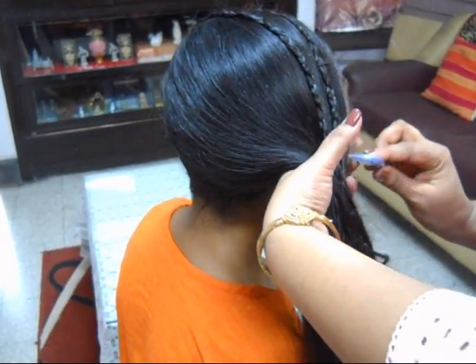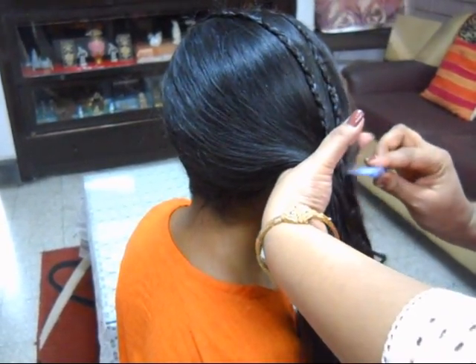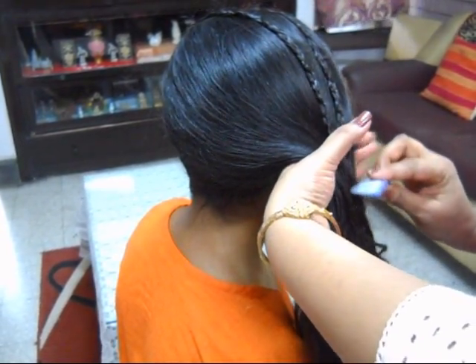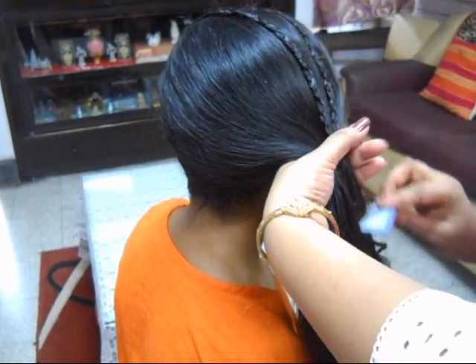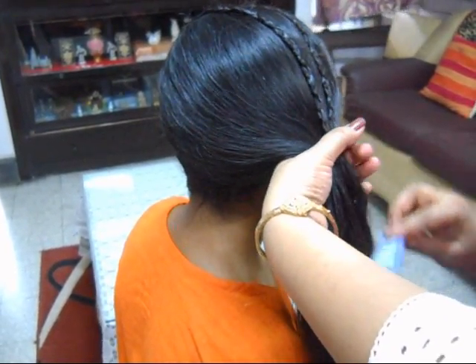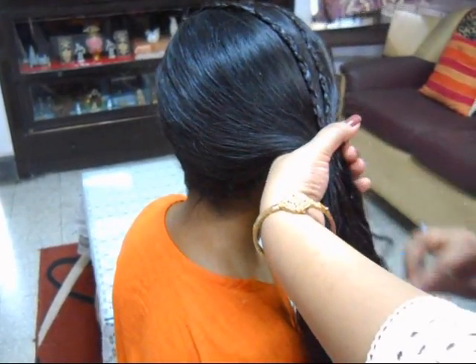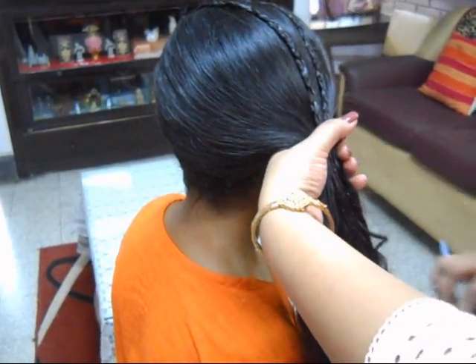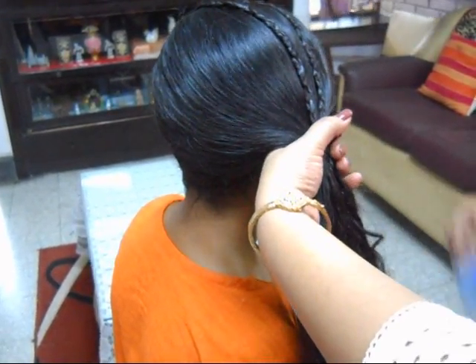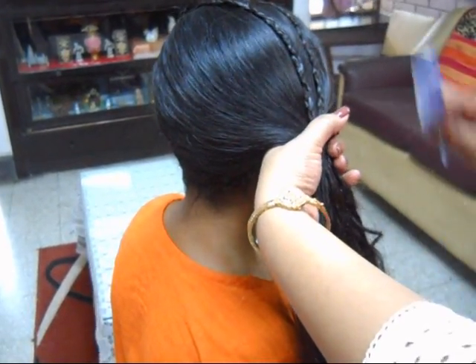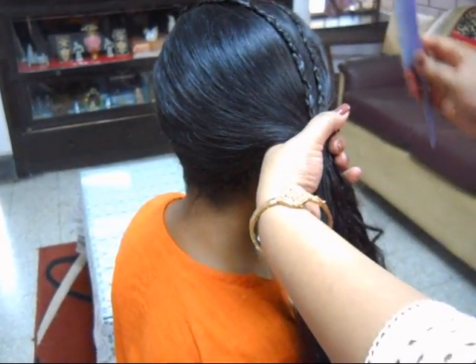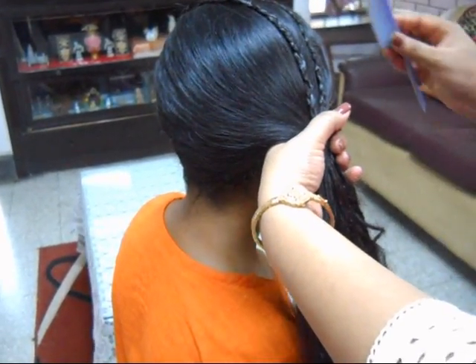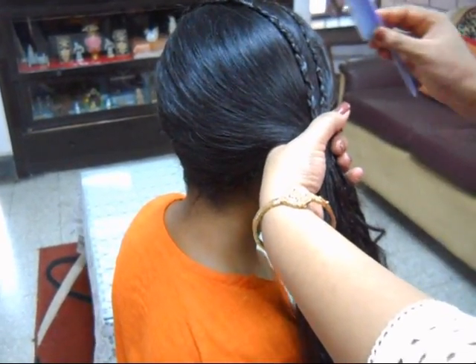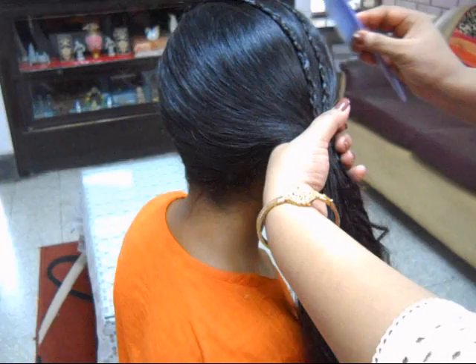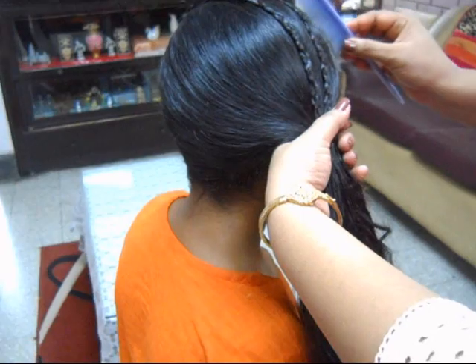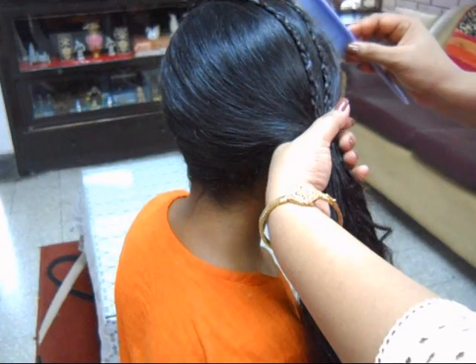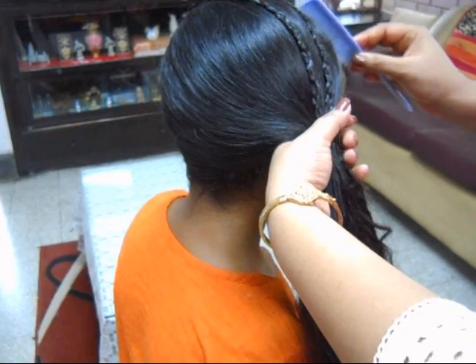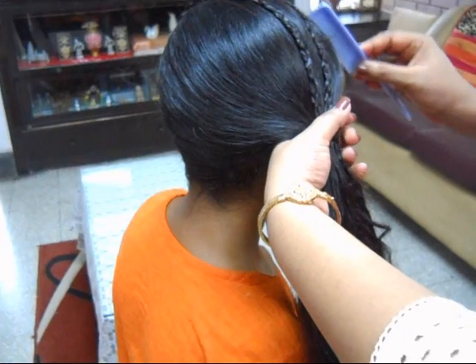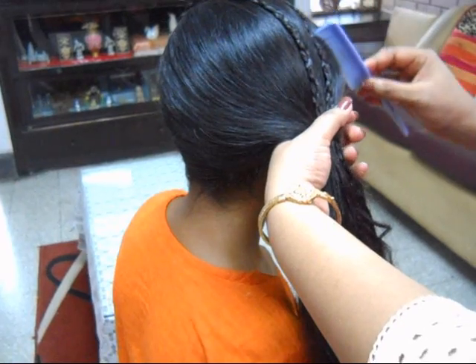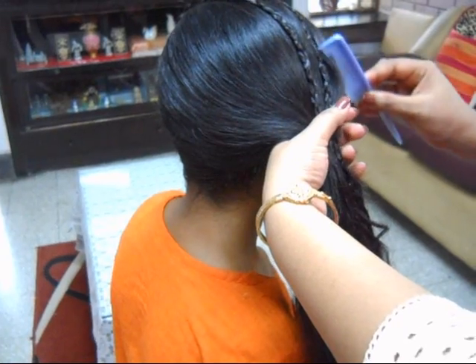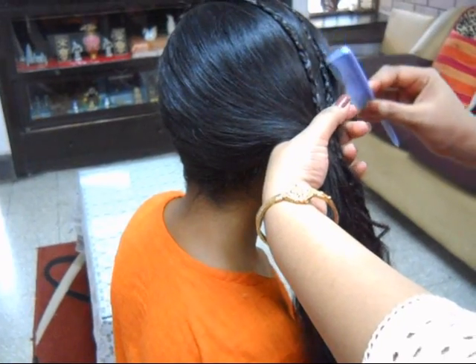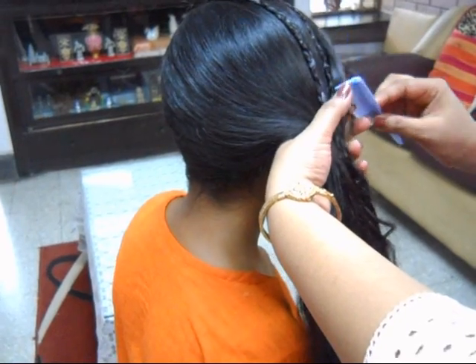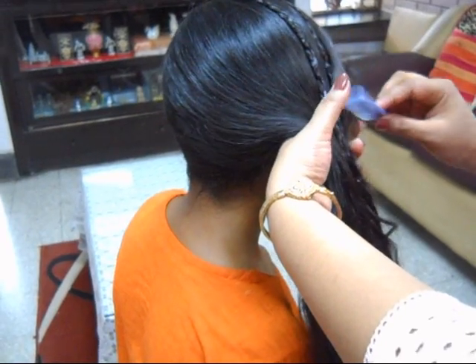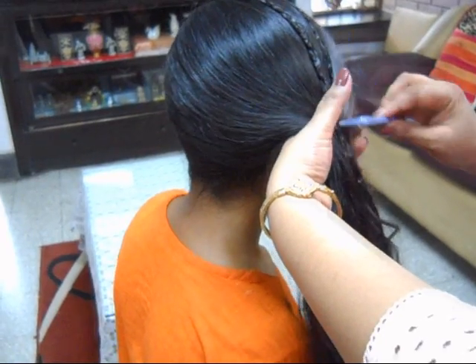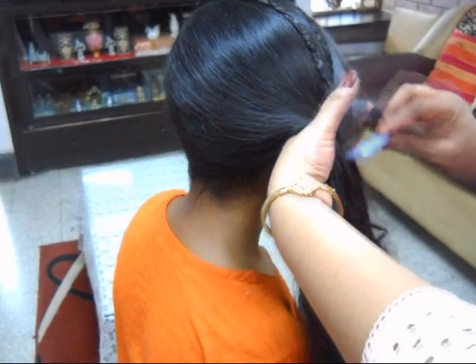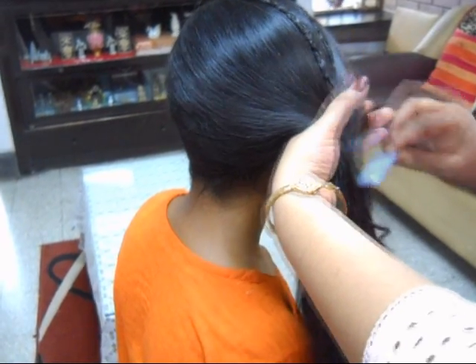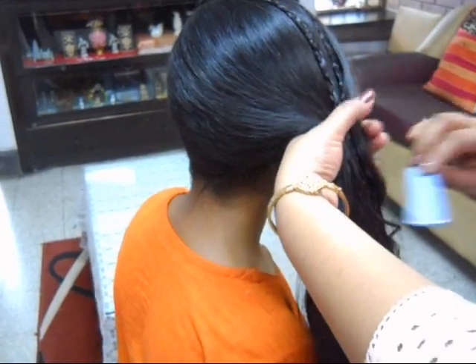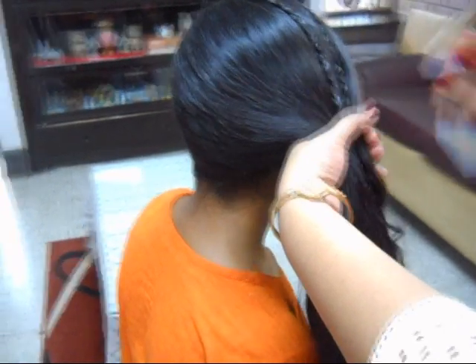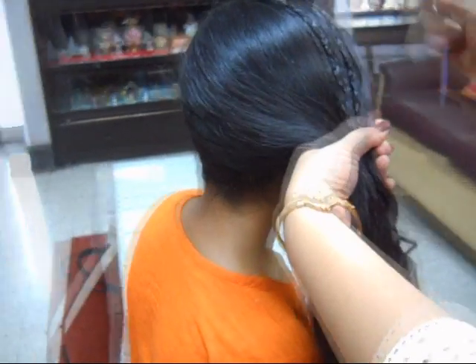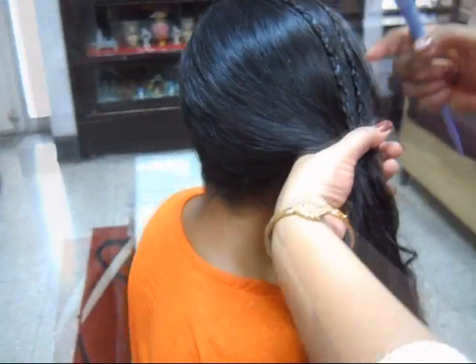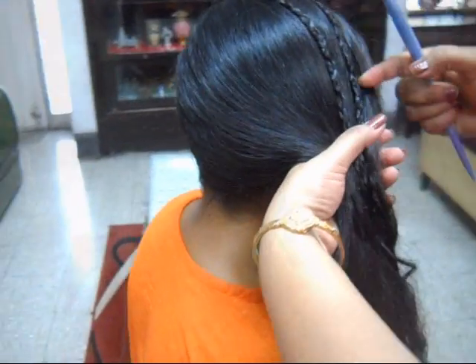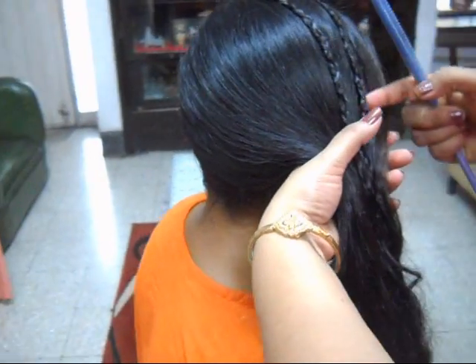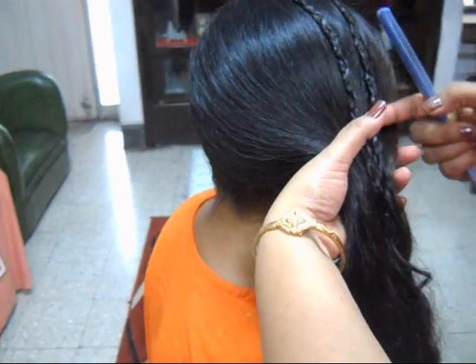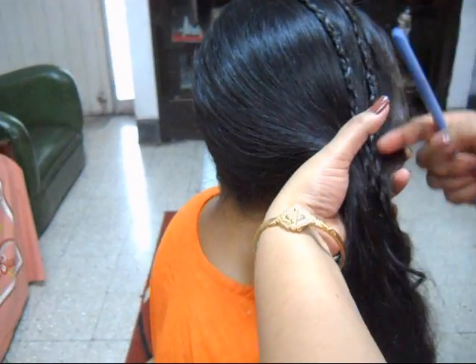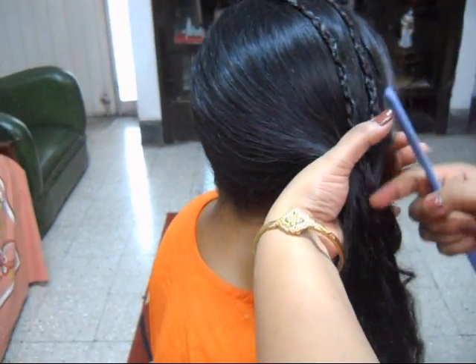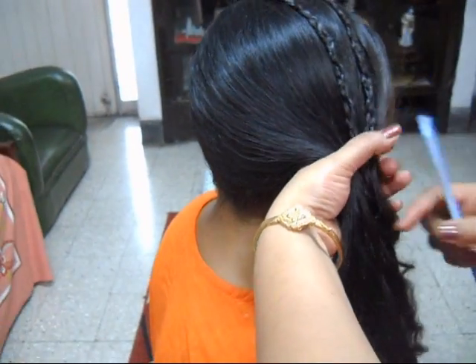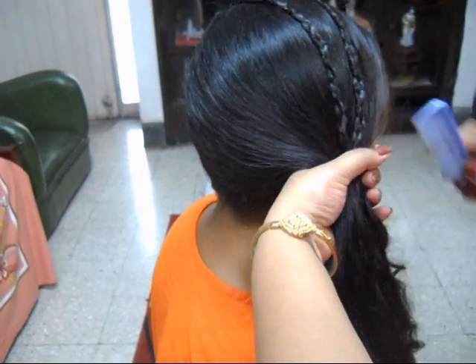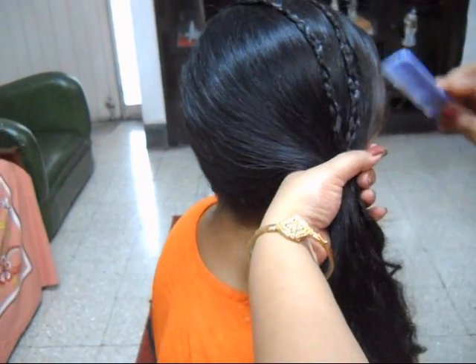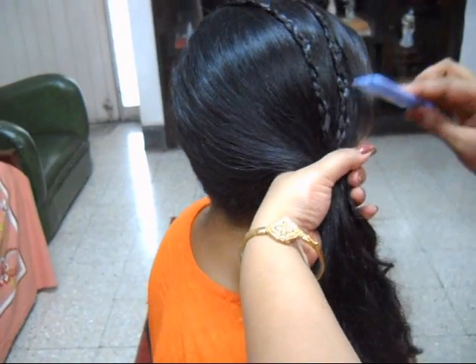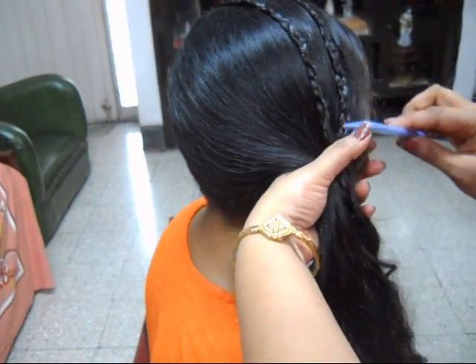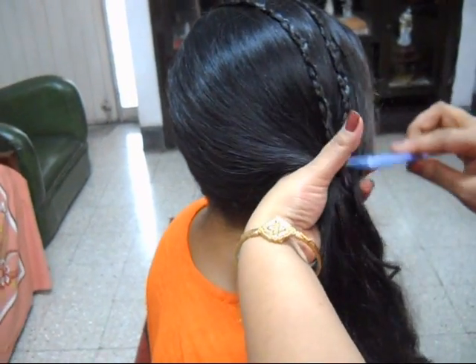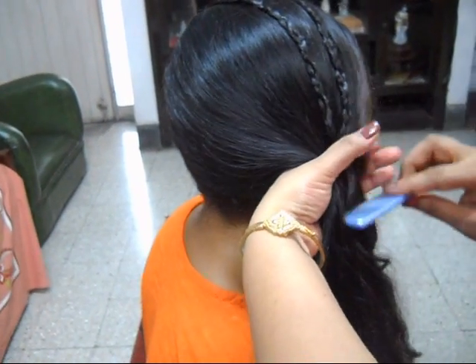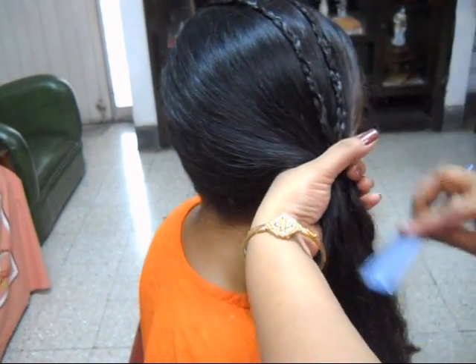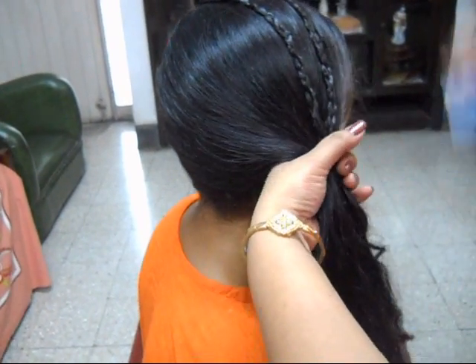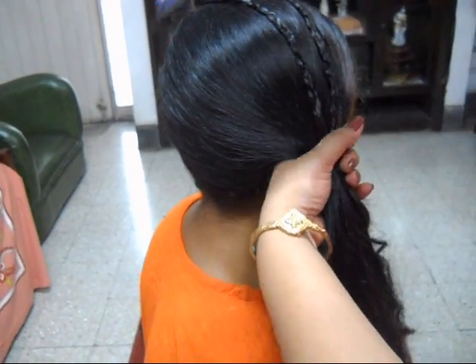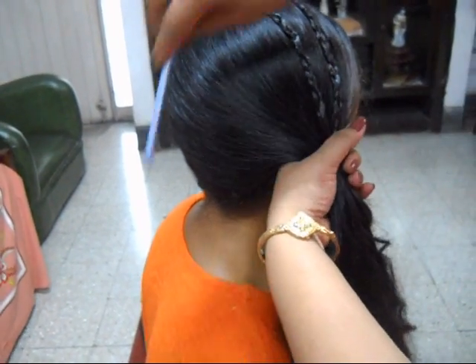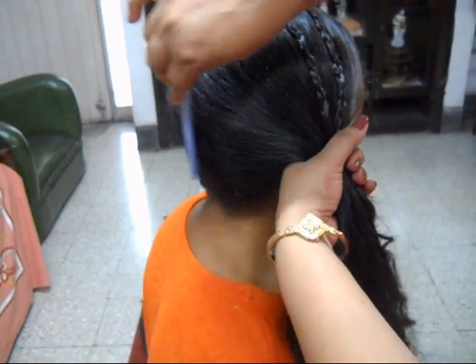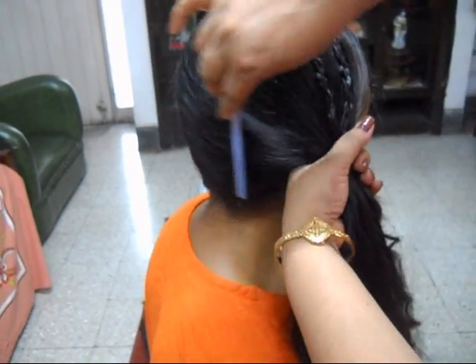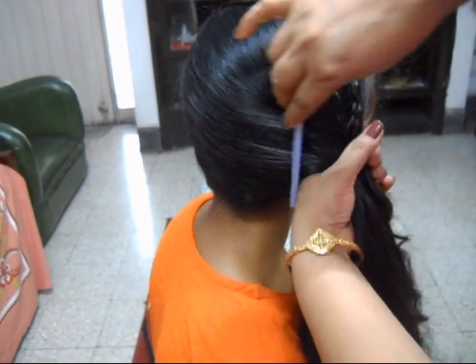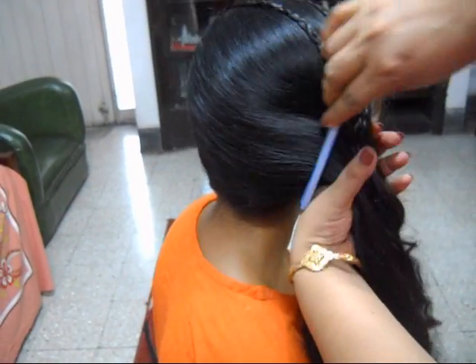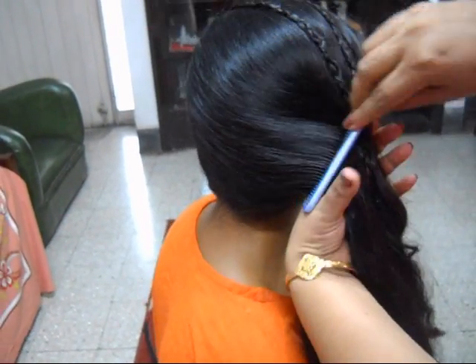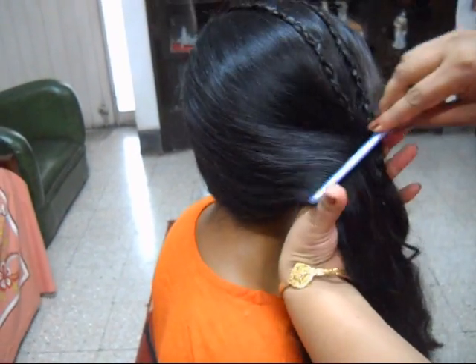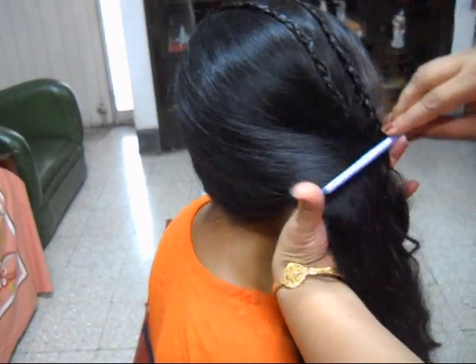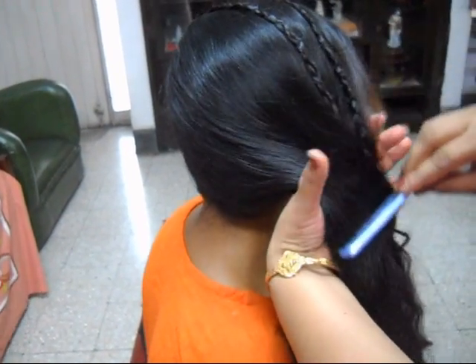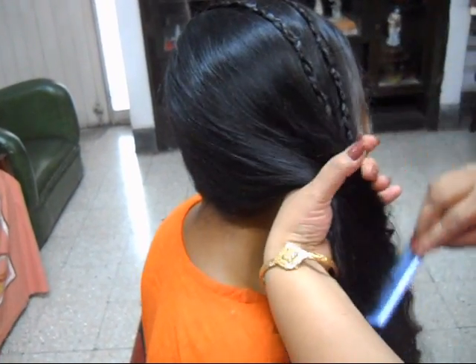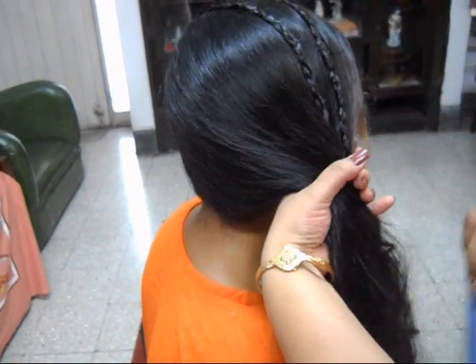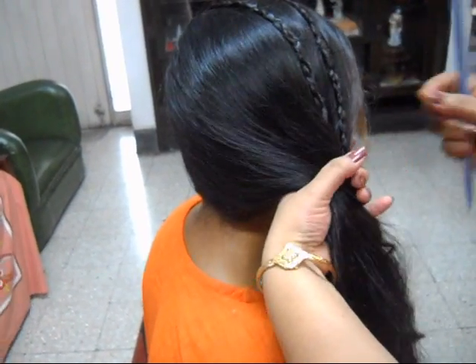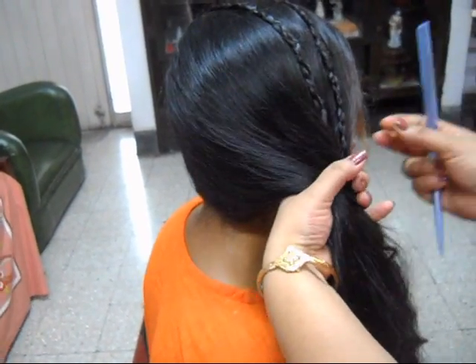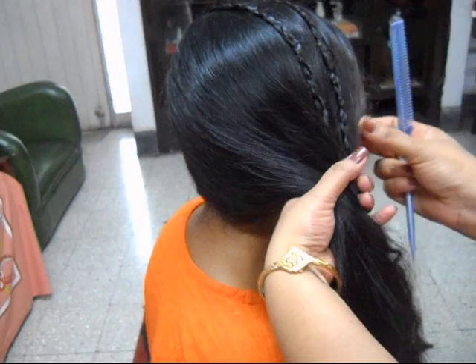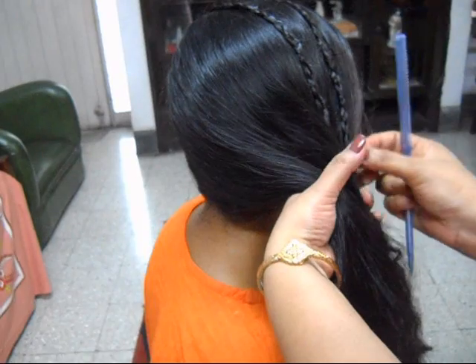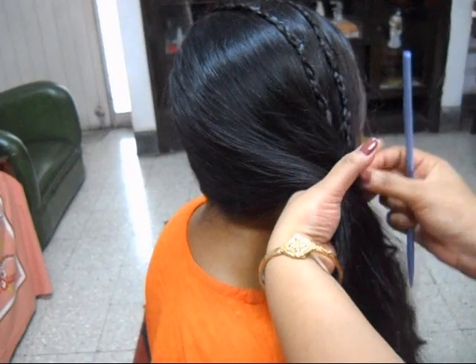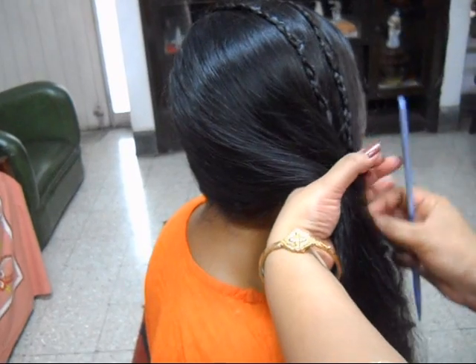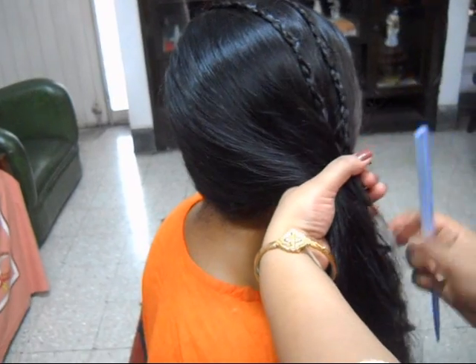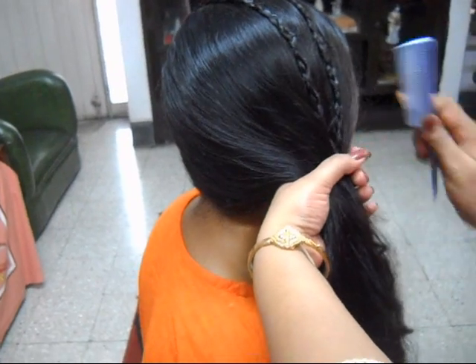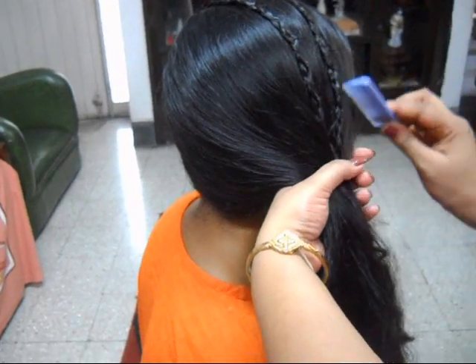Attach the remaining hair with the hair tie. Thank you for your attention.